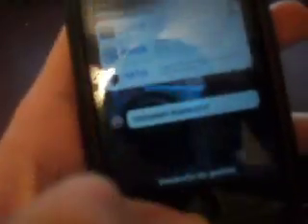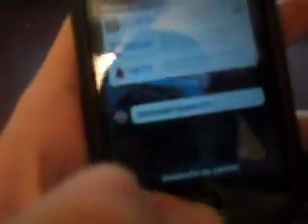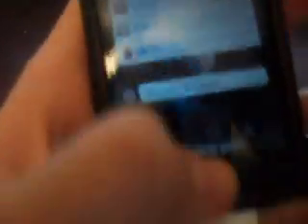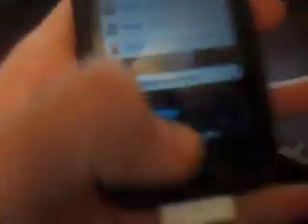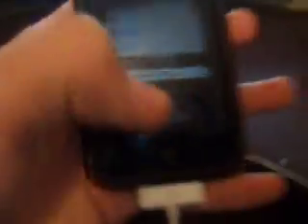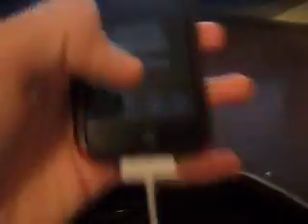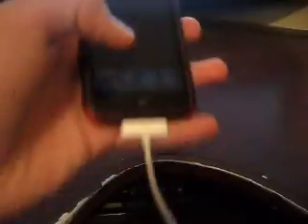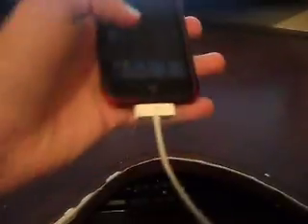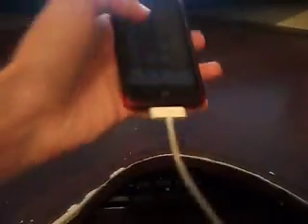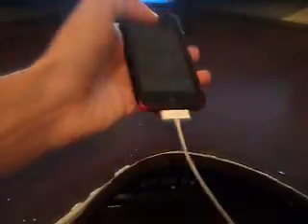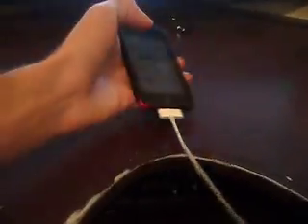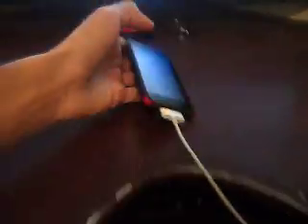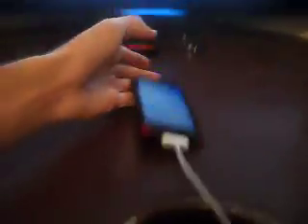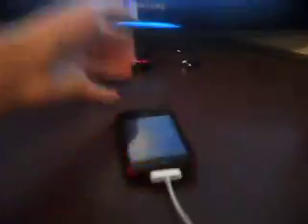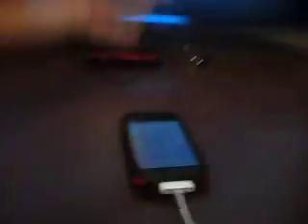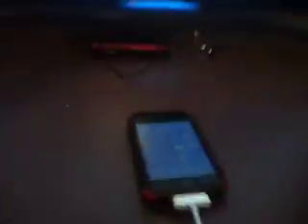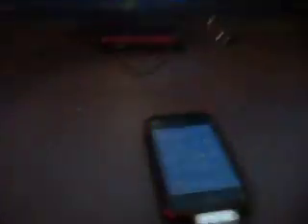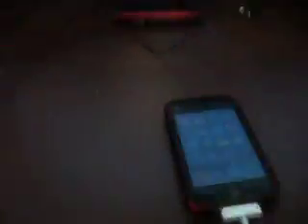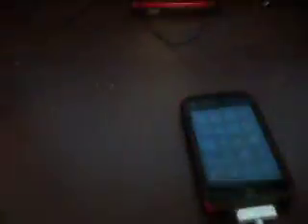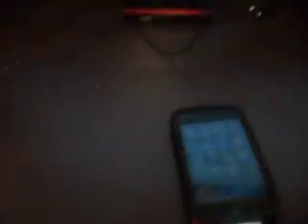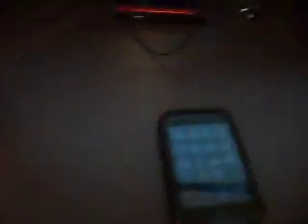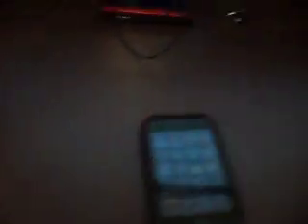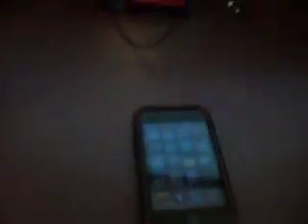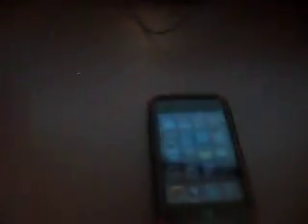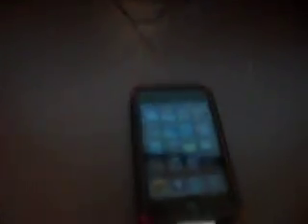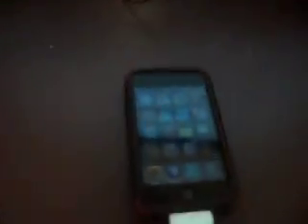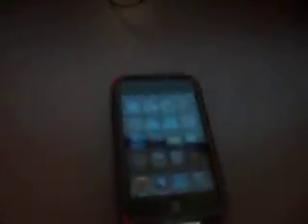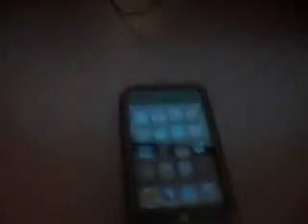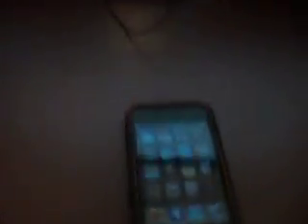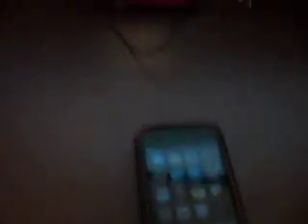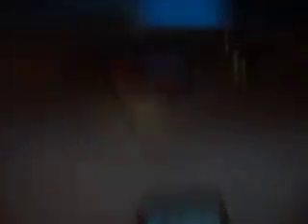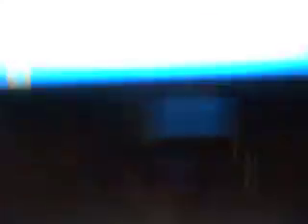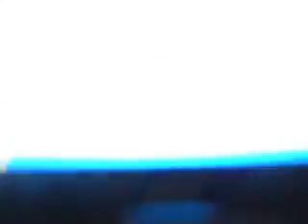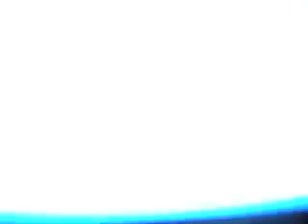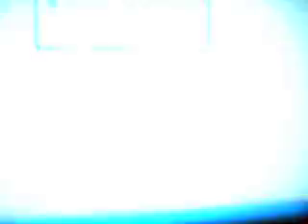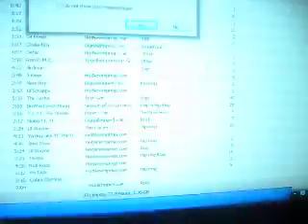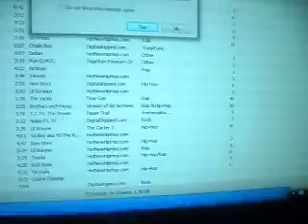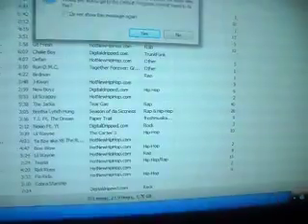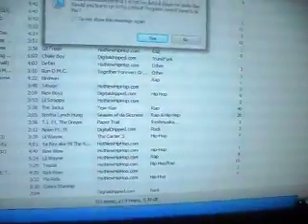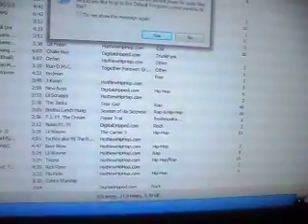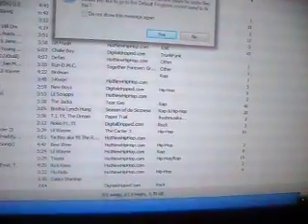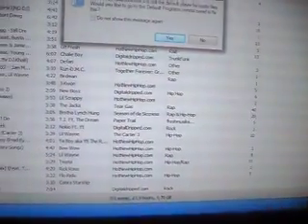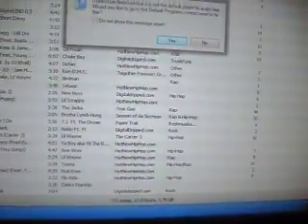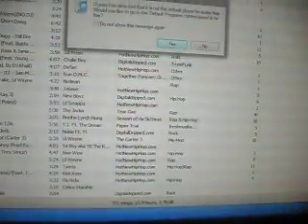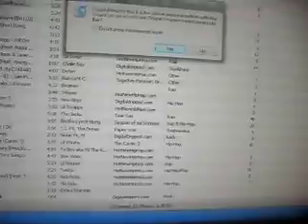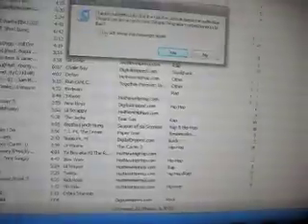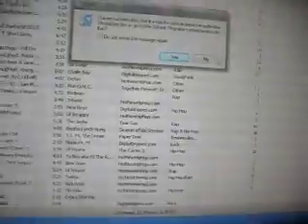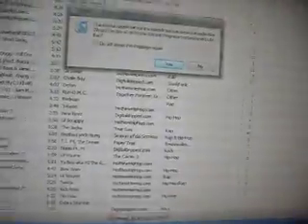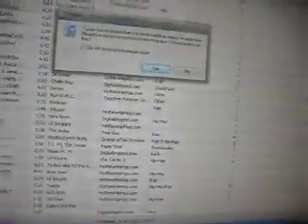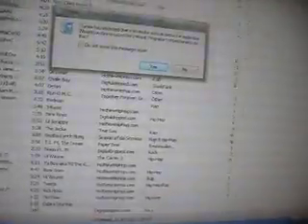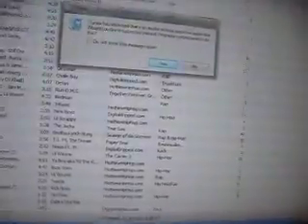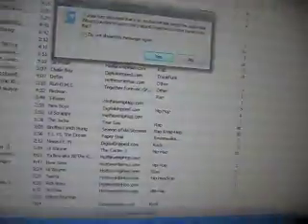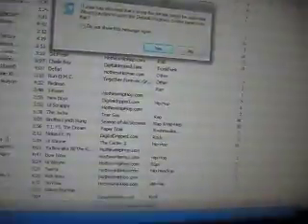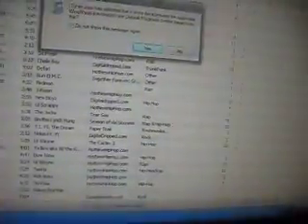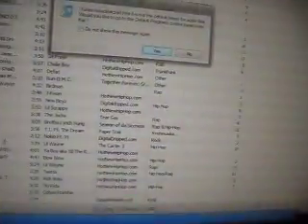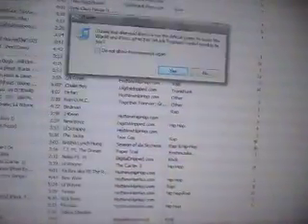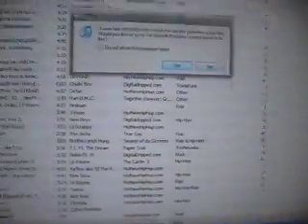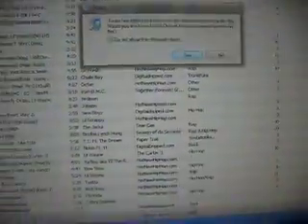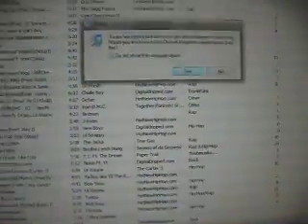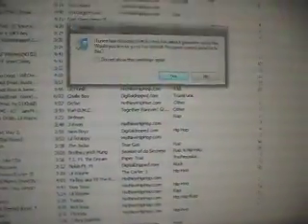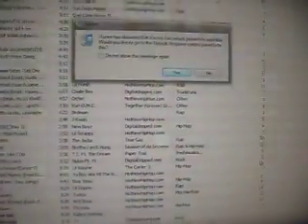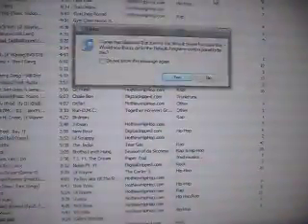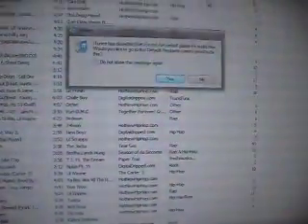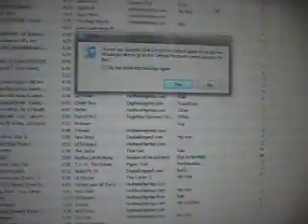Well, that's the jailbreak for the iPod Touch 3G. I hope this works for you guys — rate, comment, and subscribe.